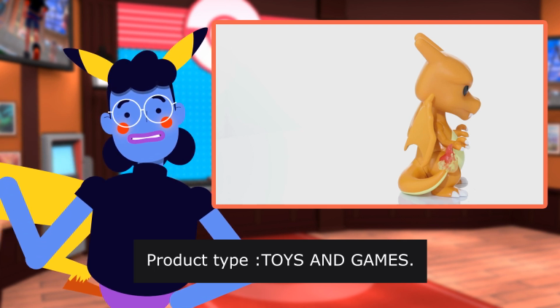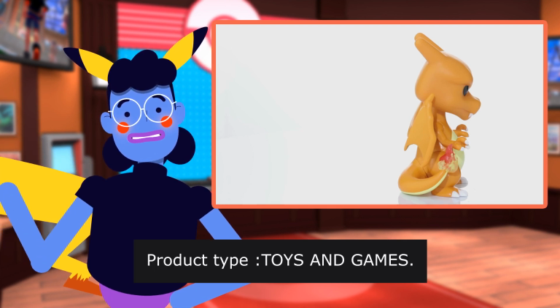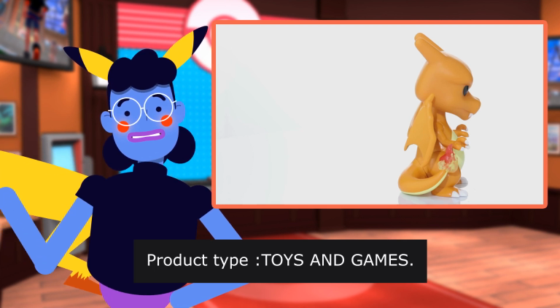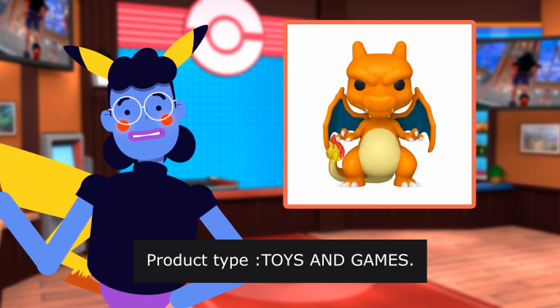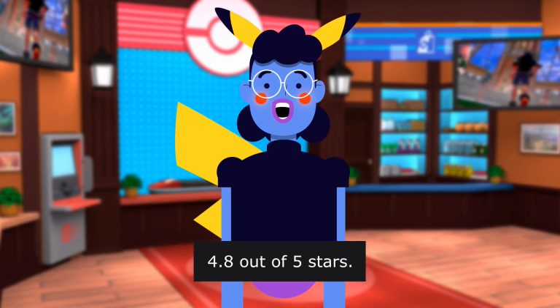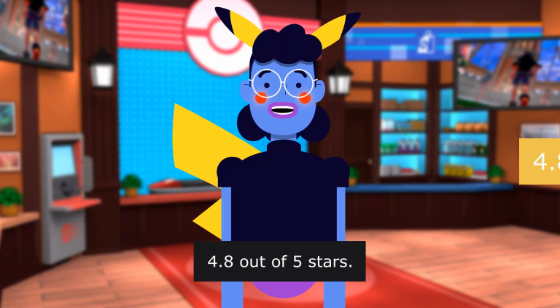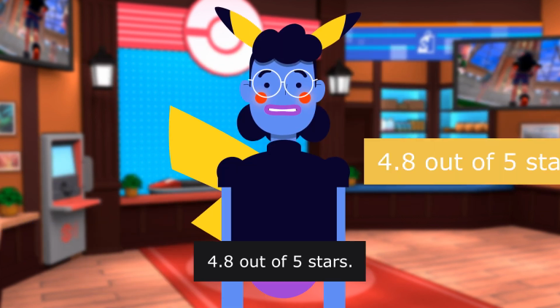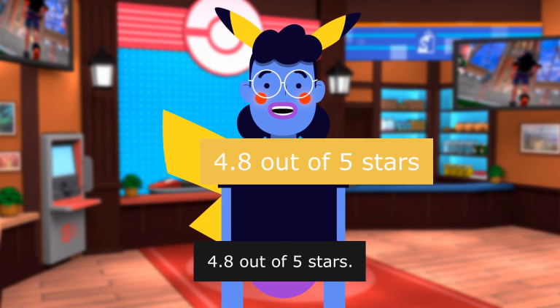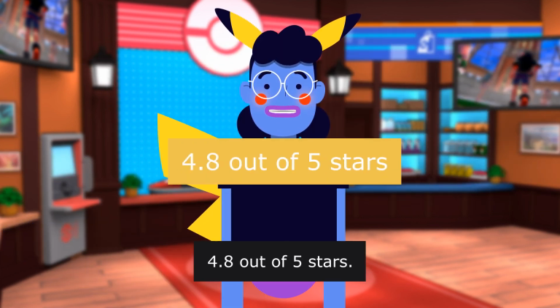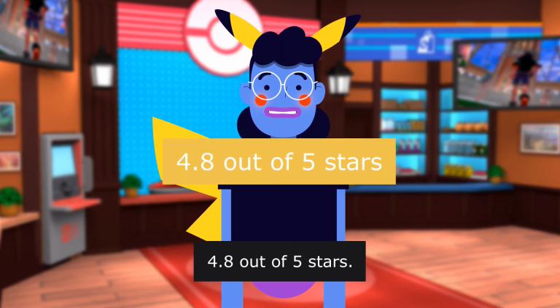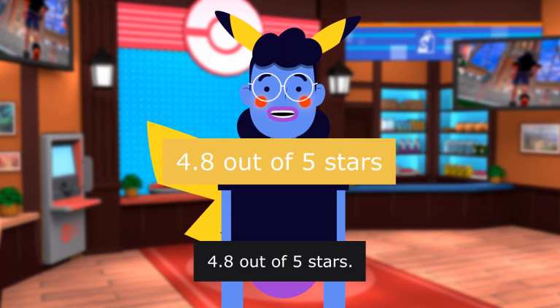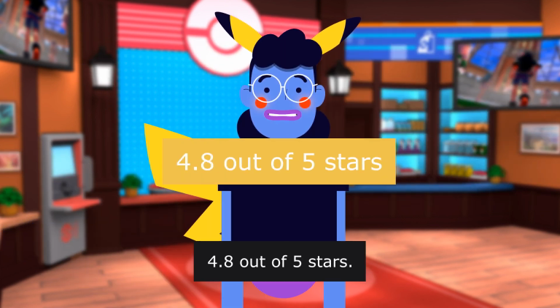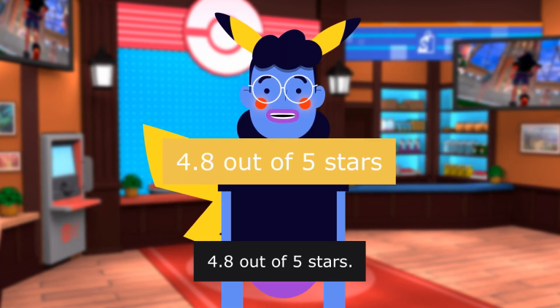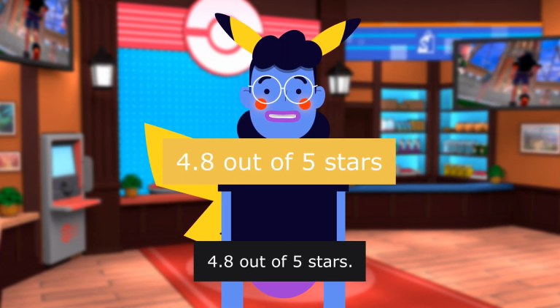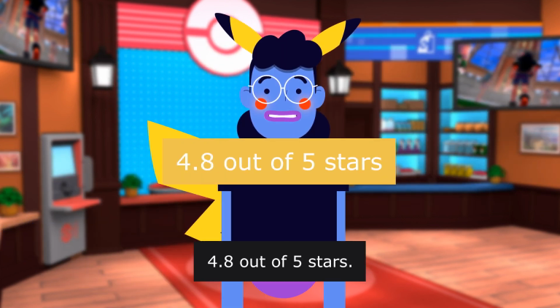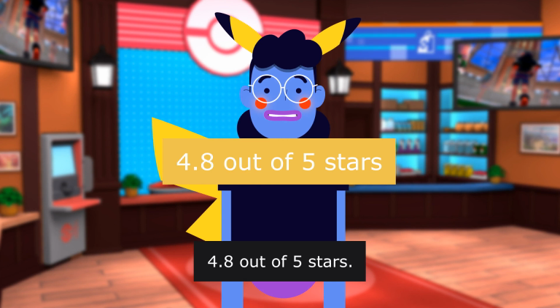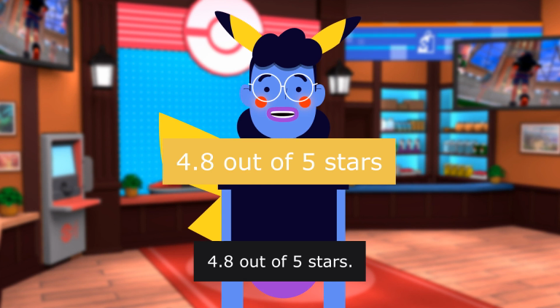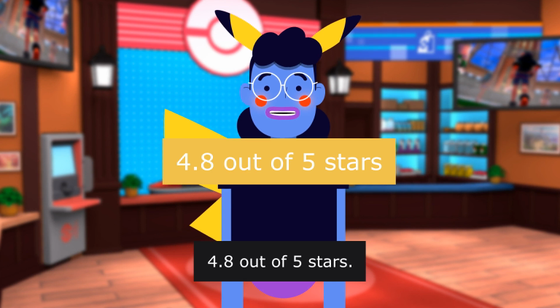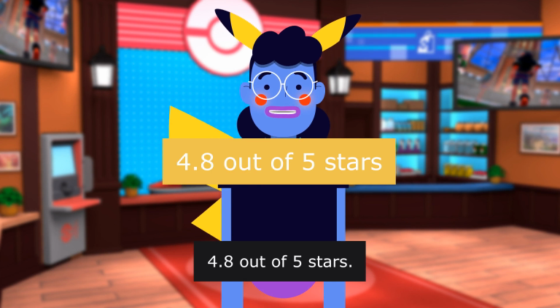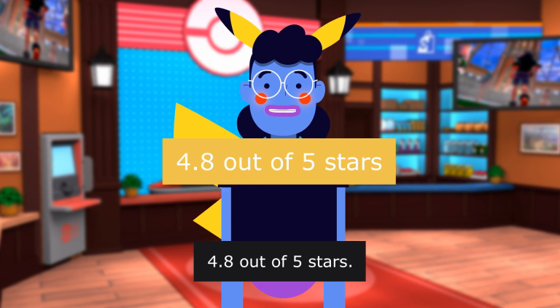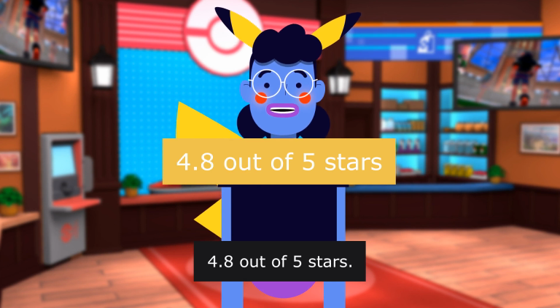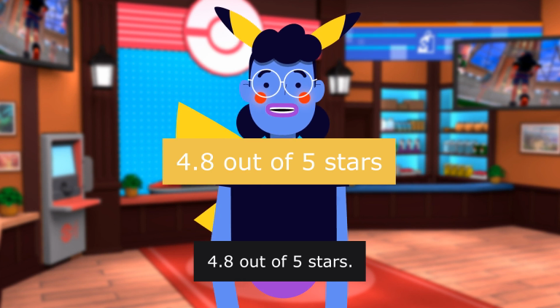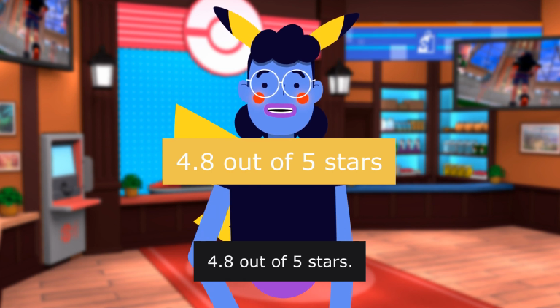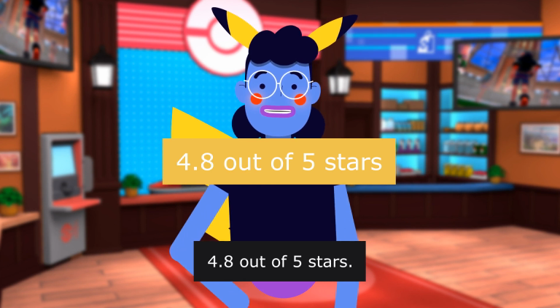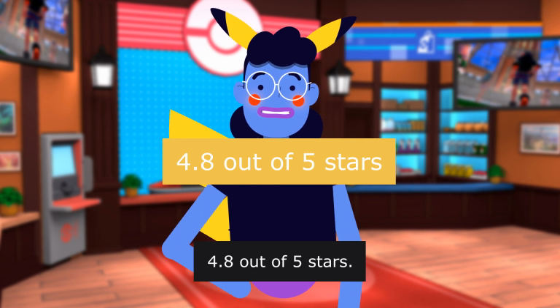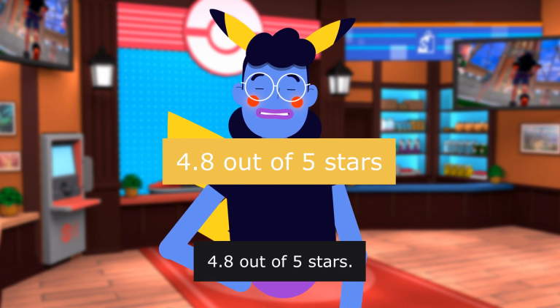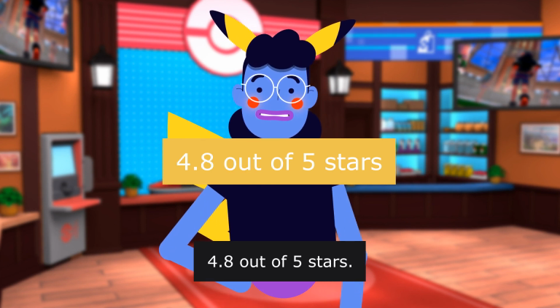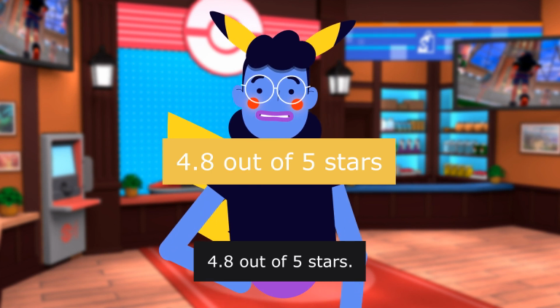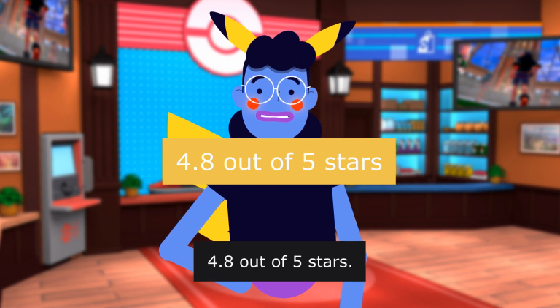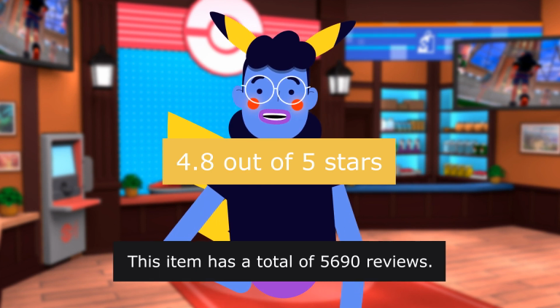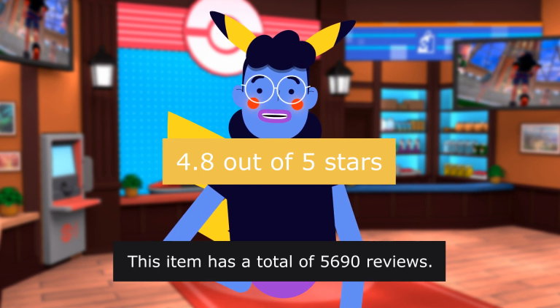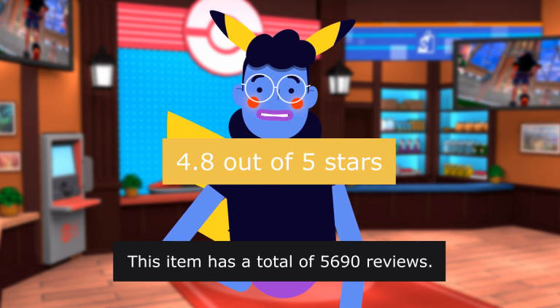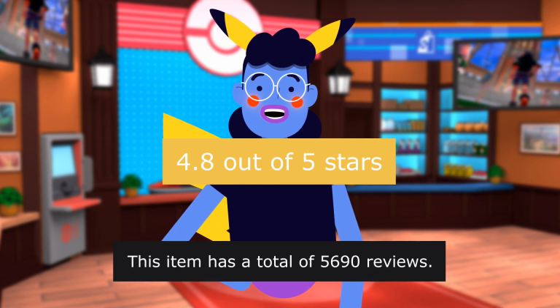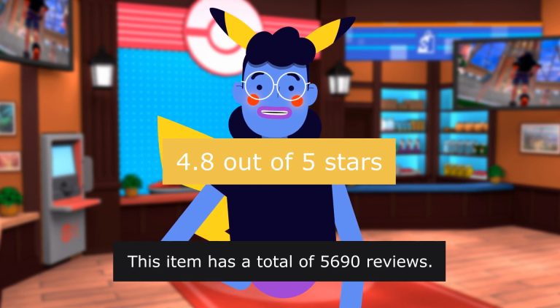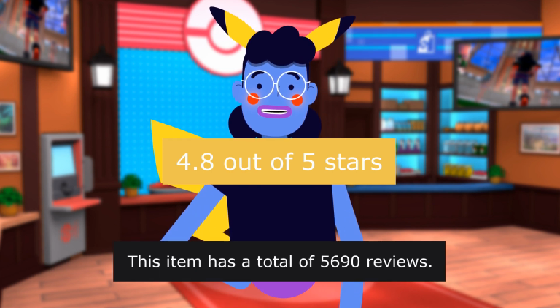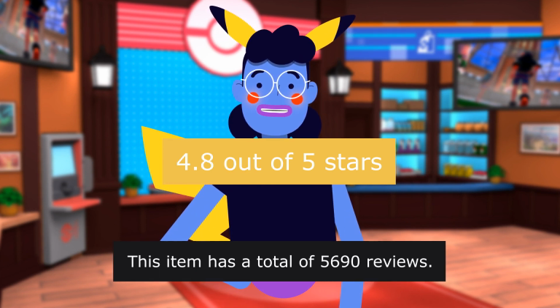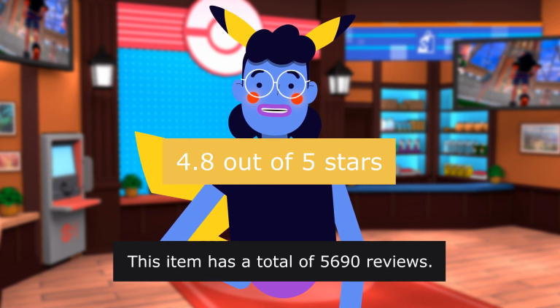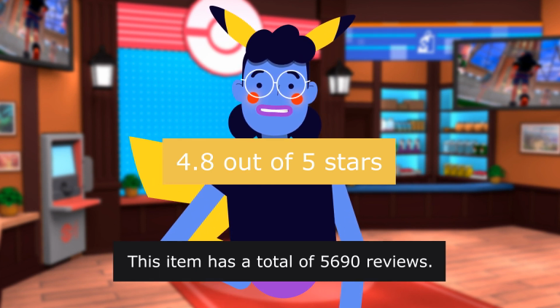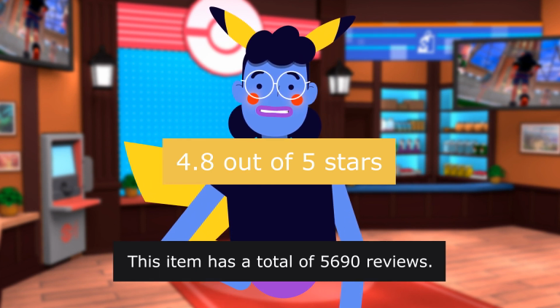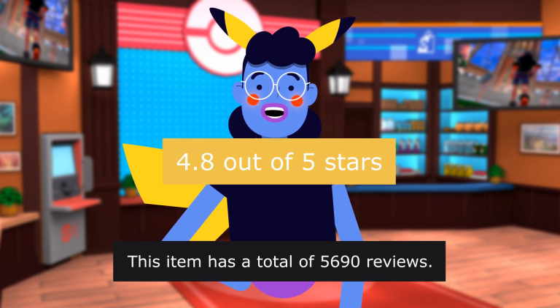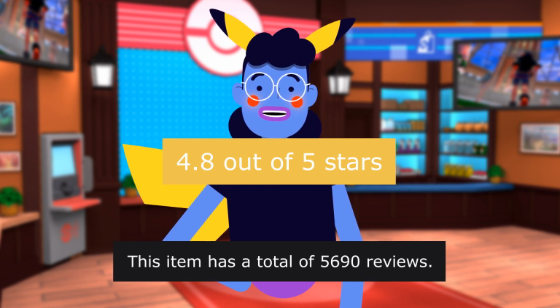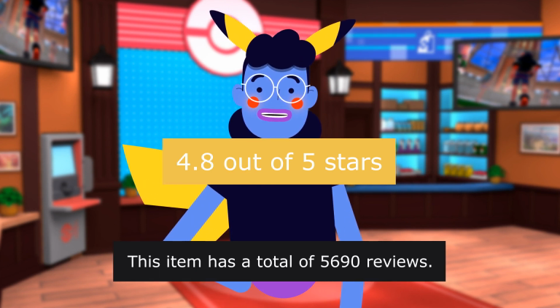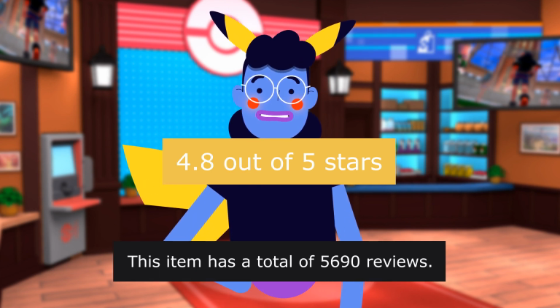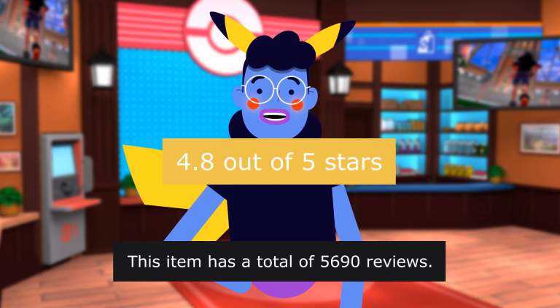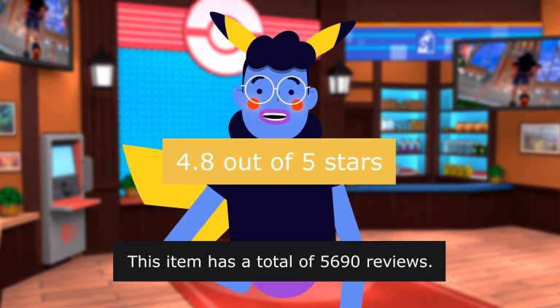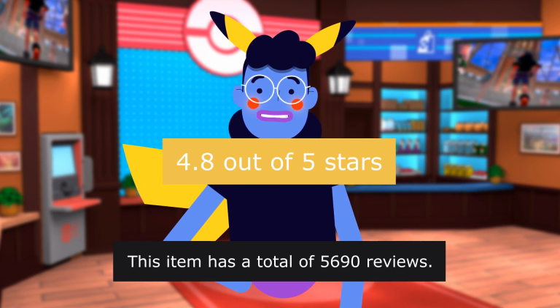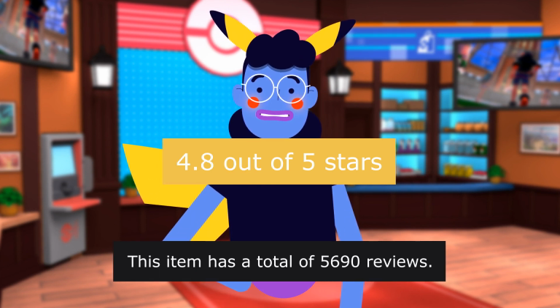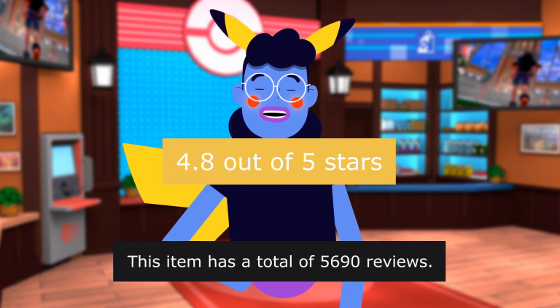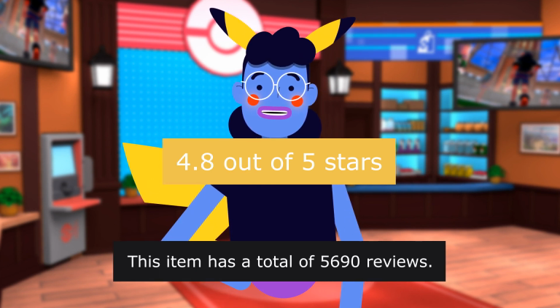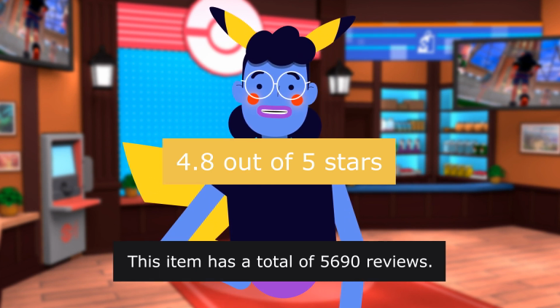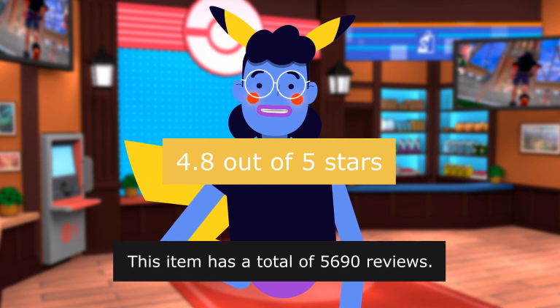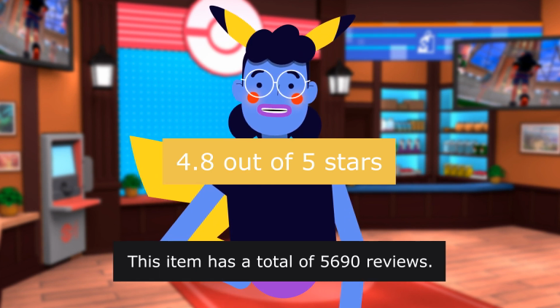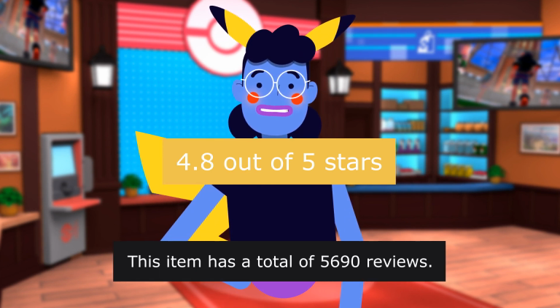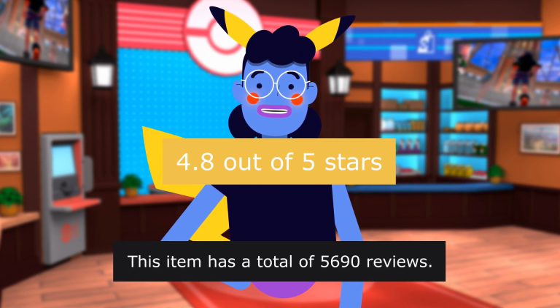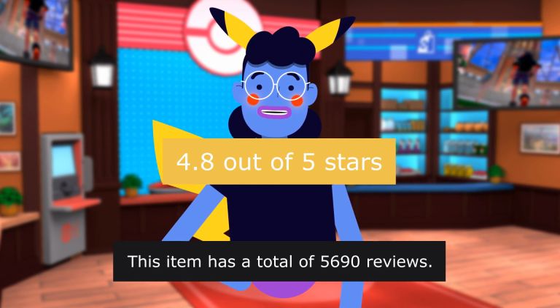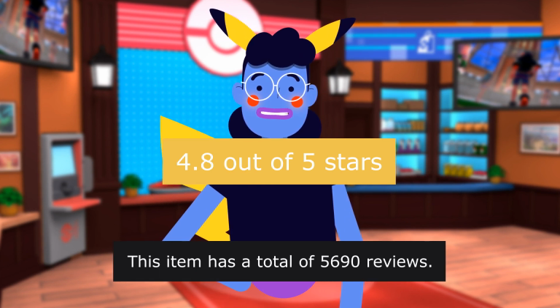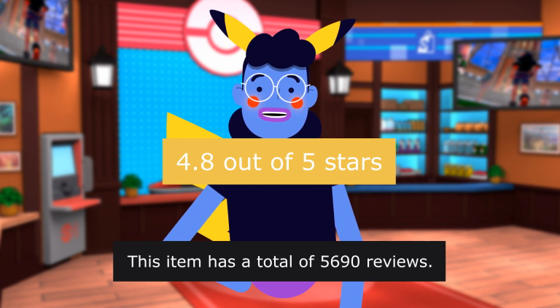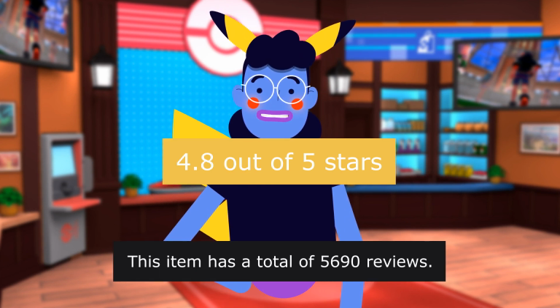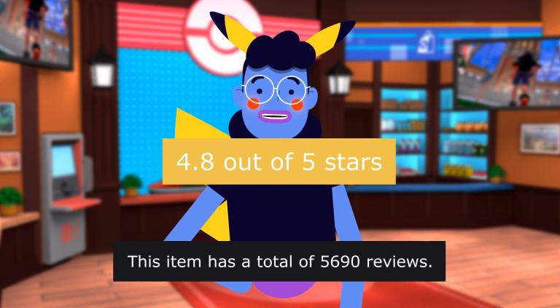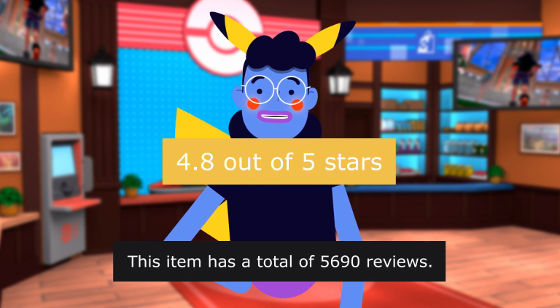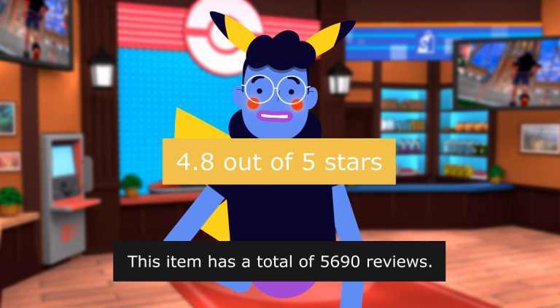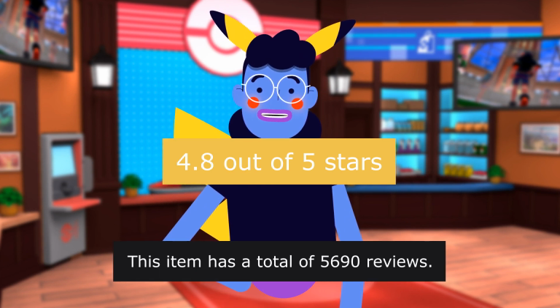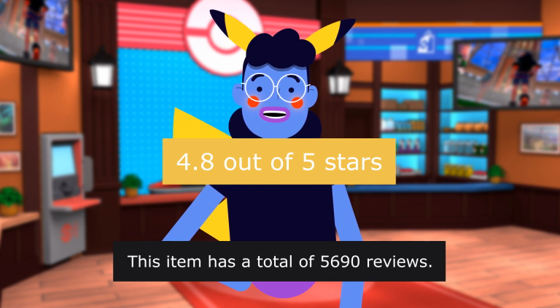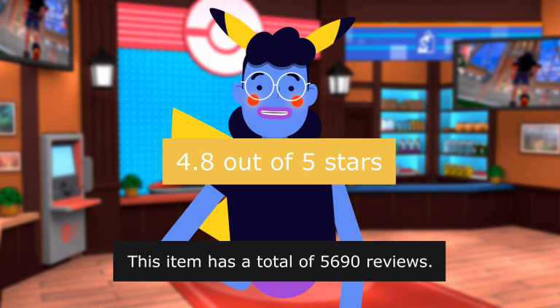4.8 out of 5 stars. This item has a total of 5,690 reviews.